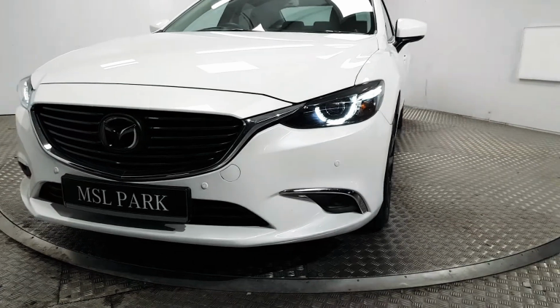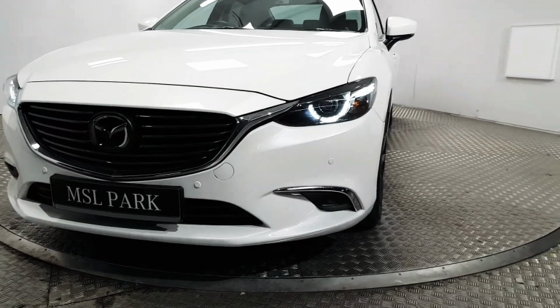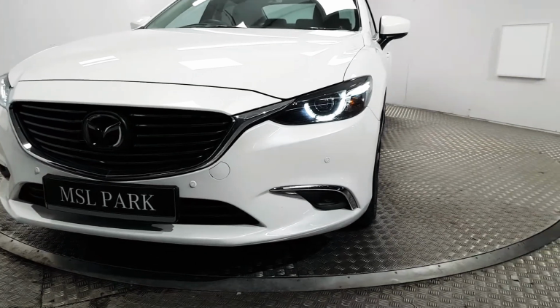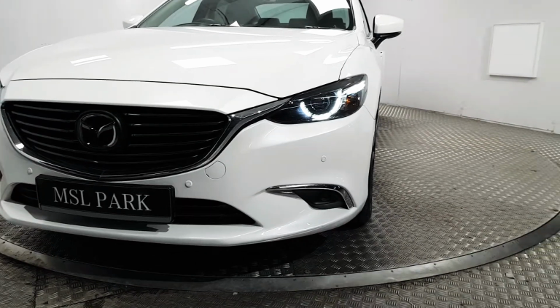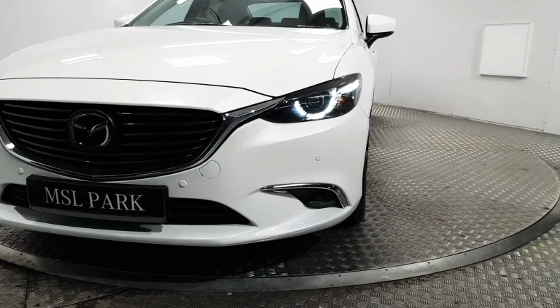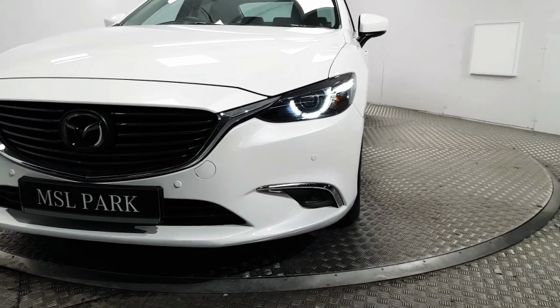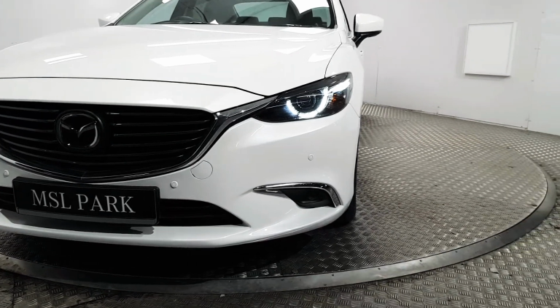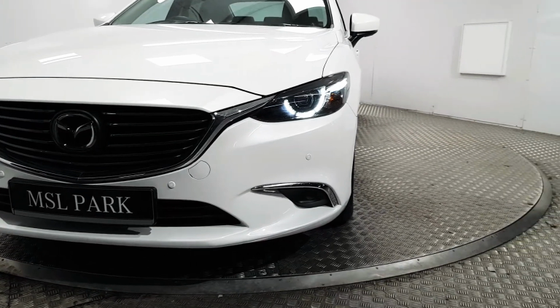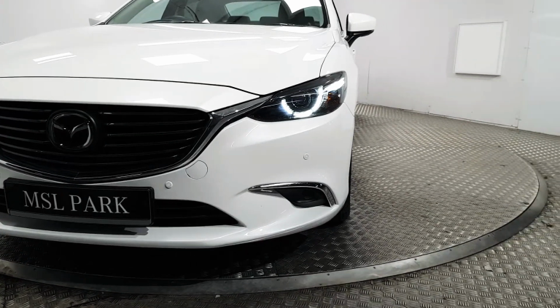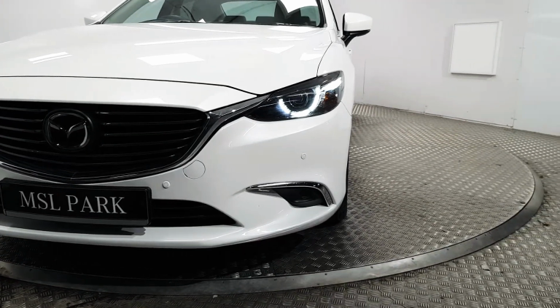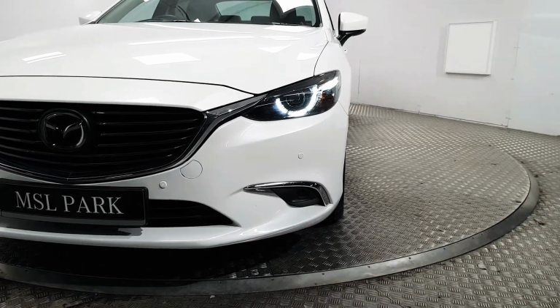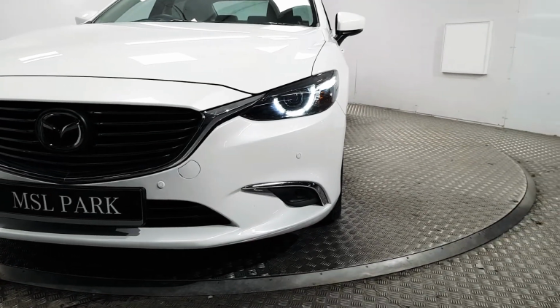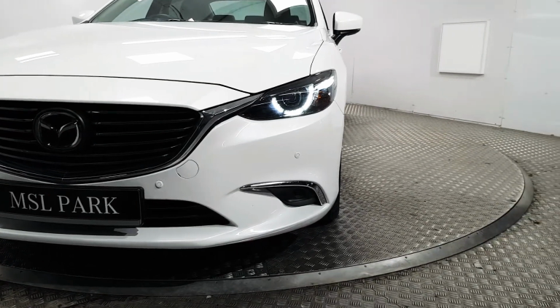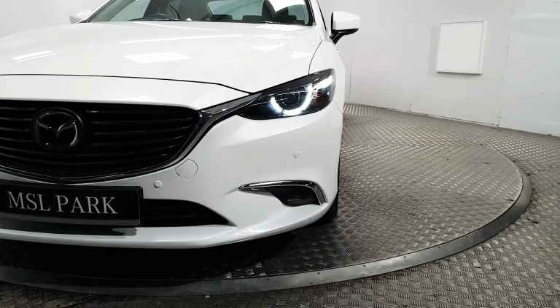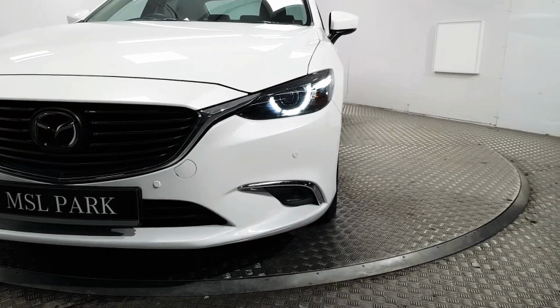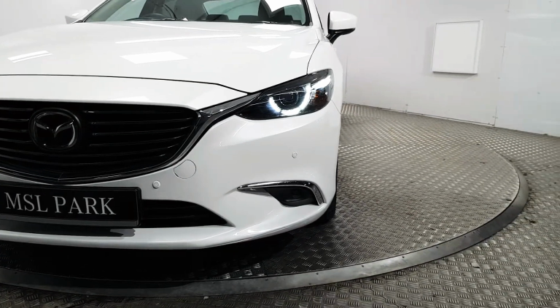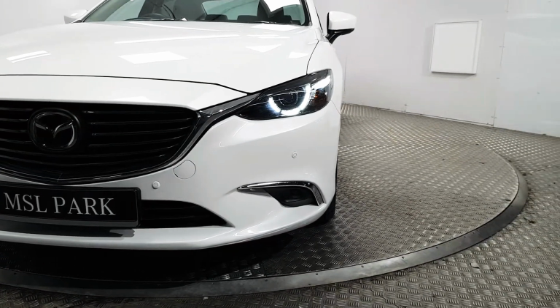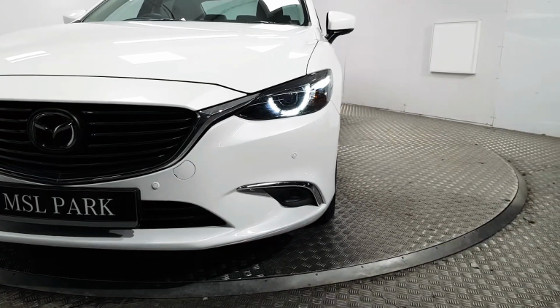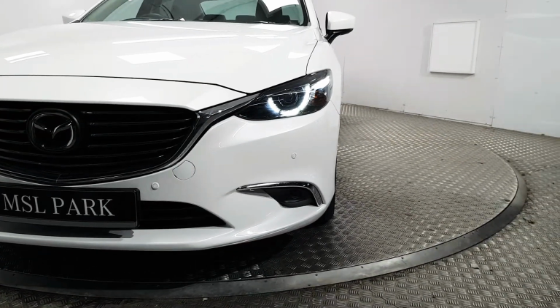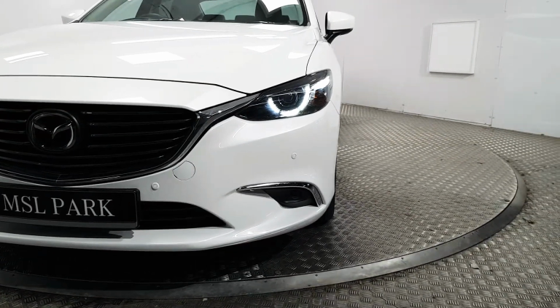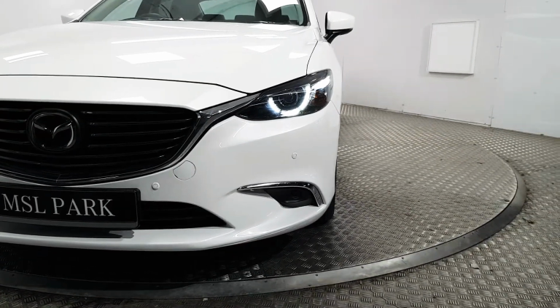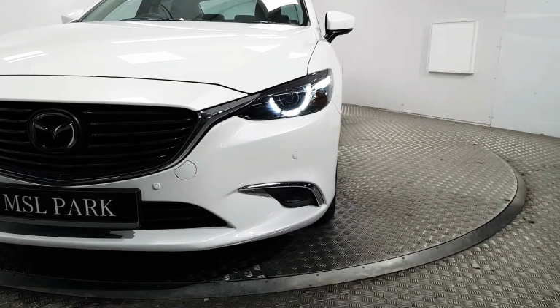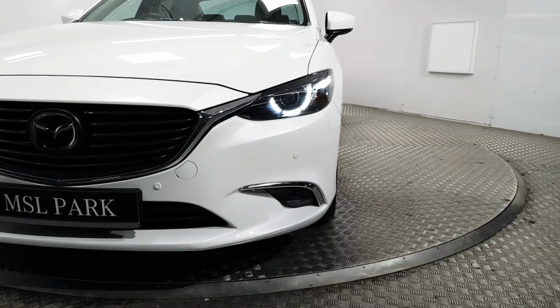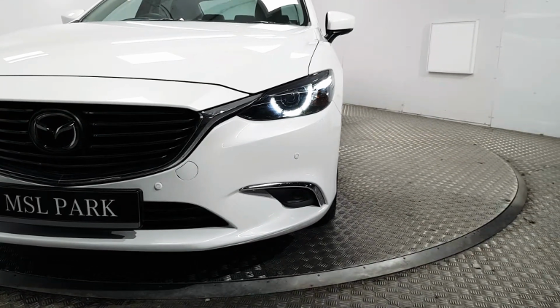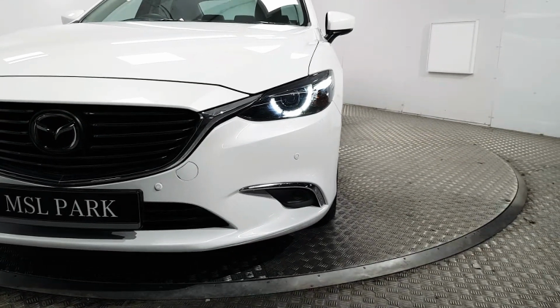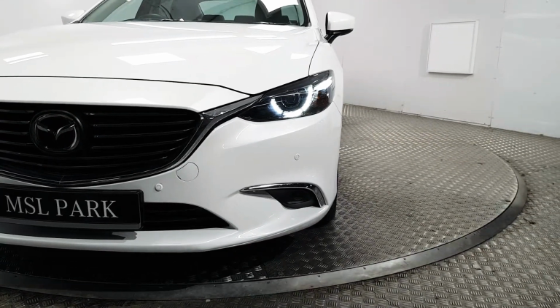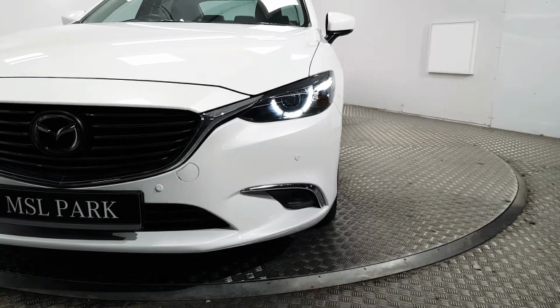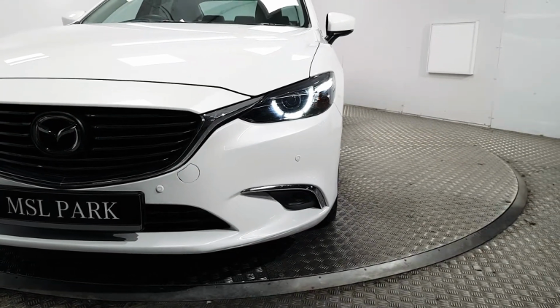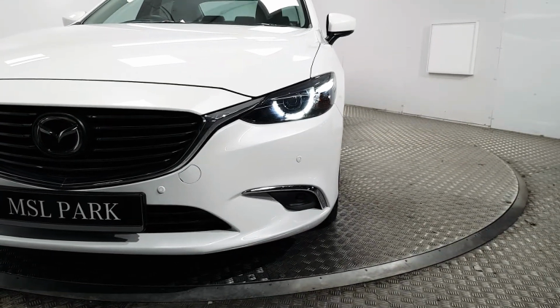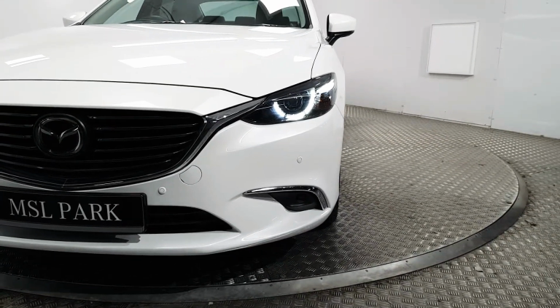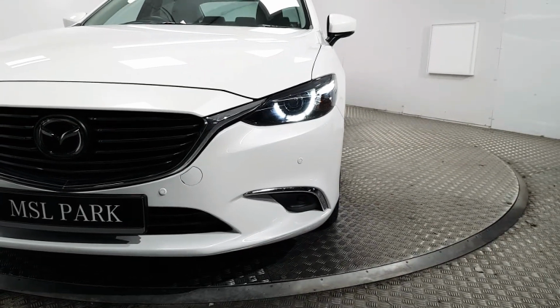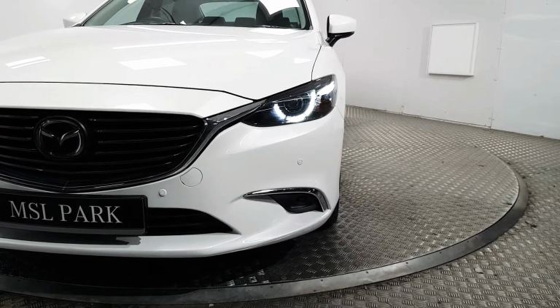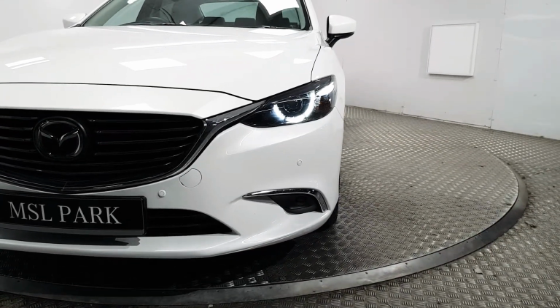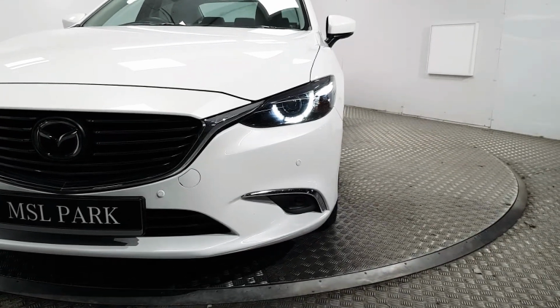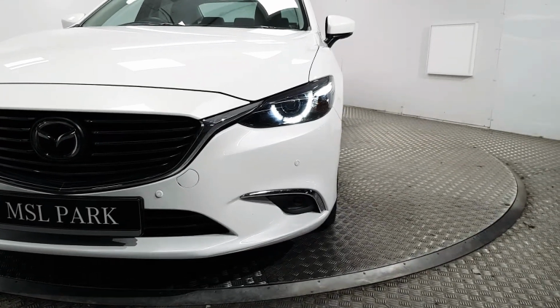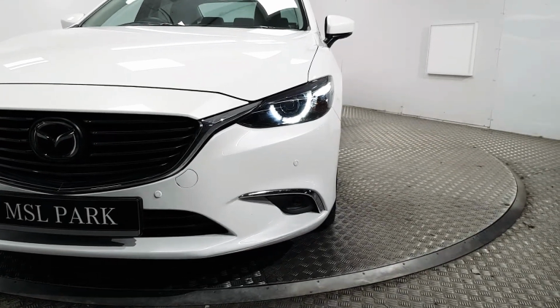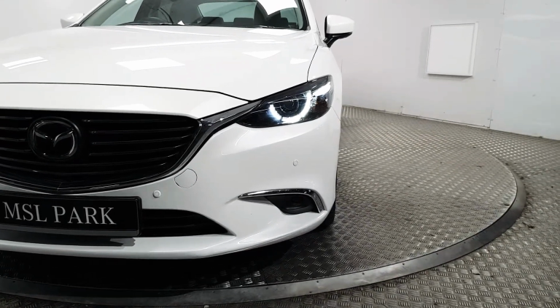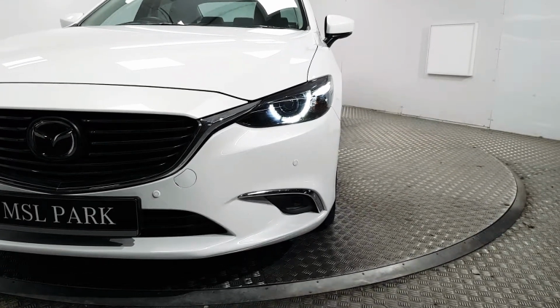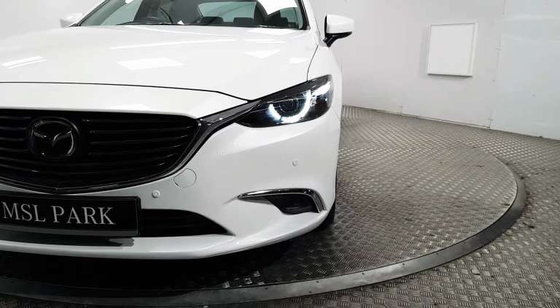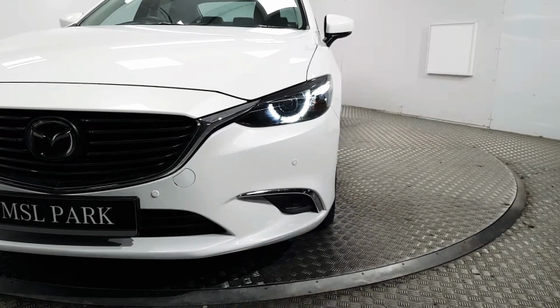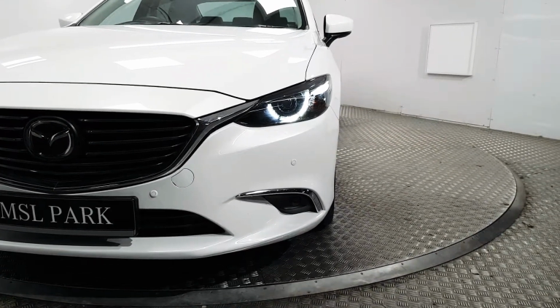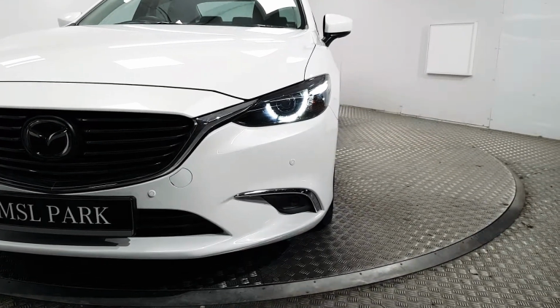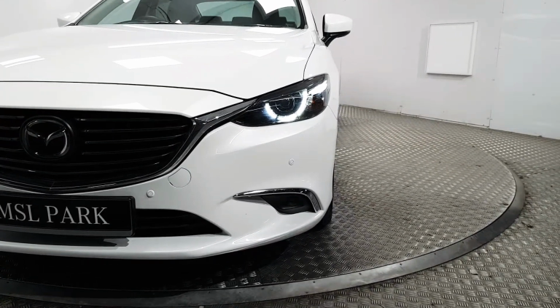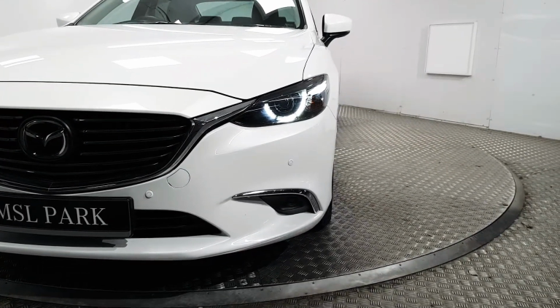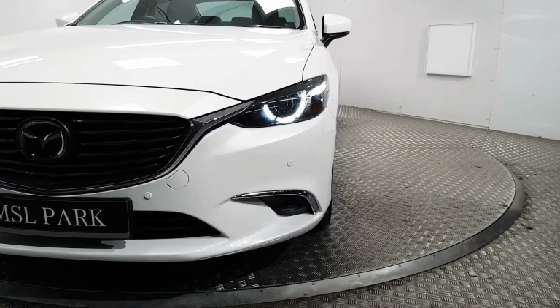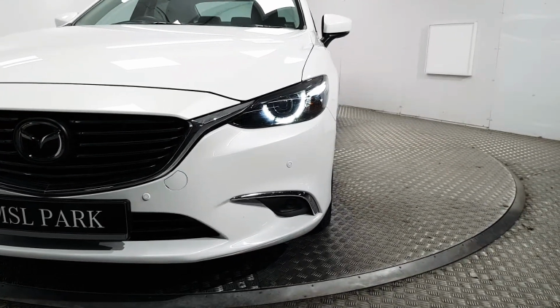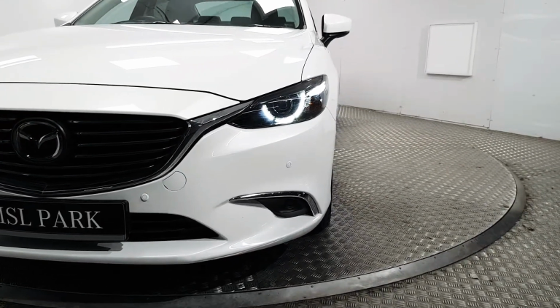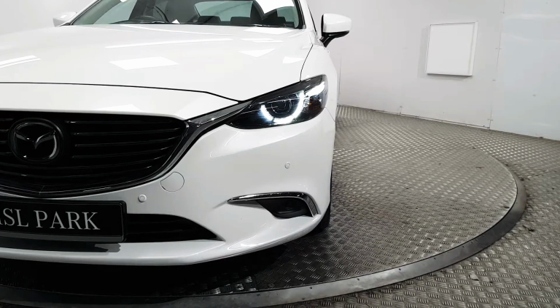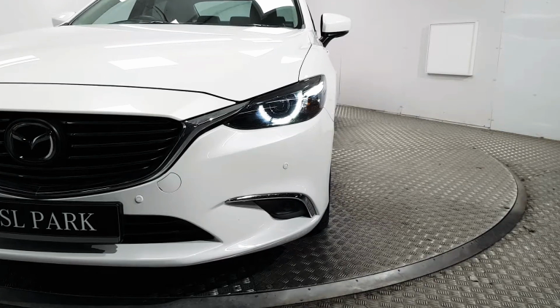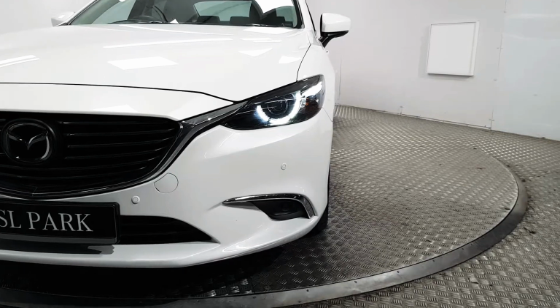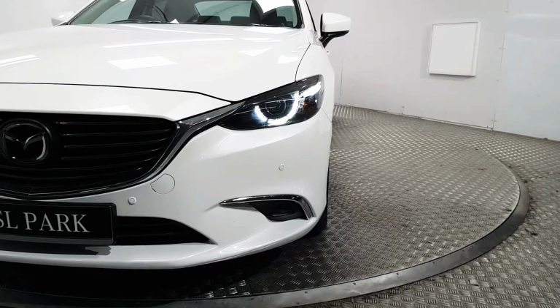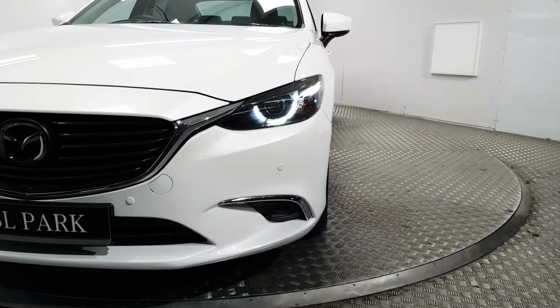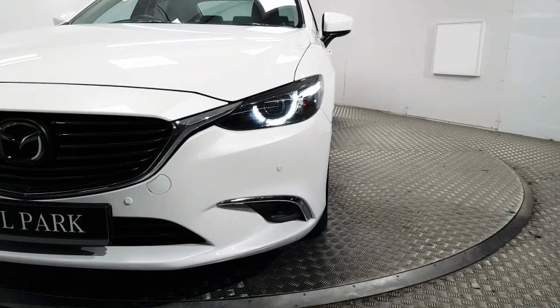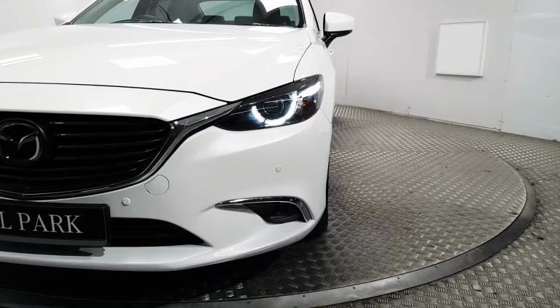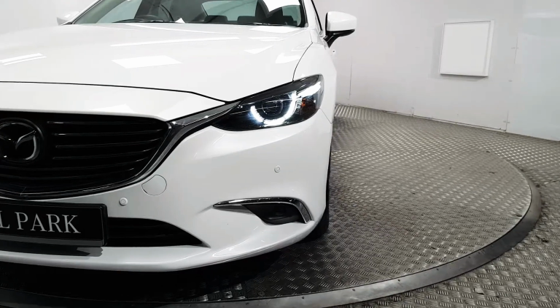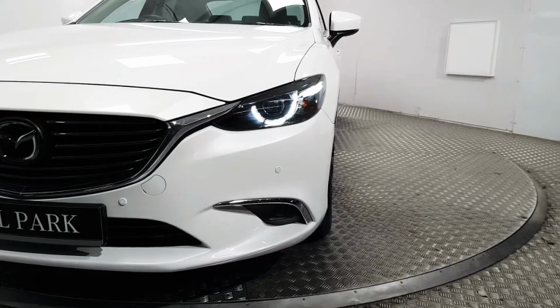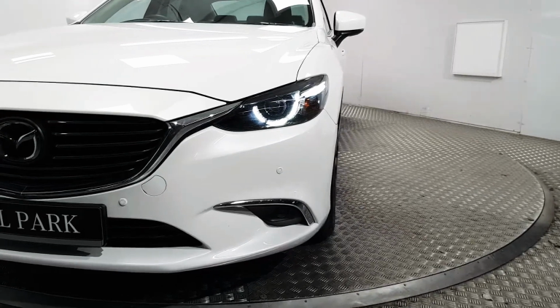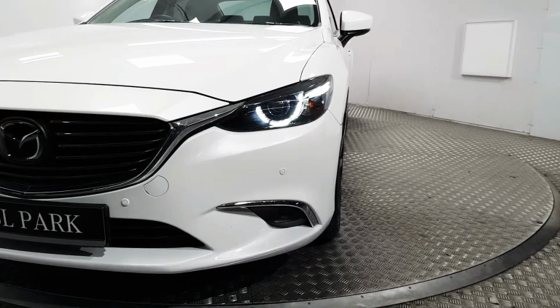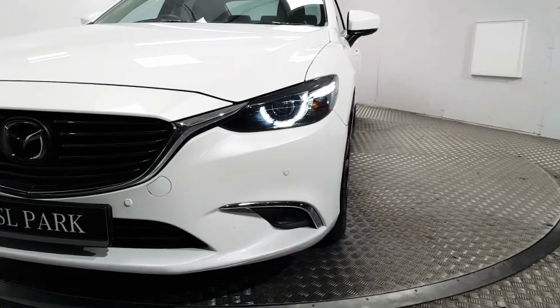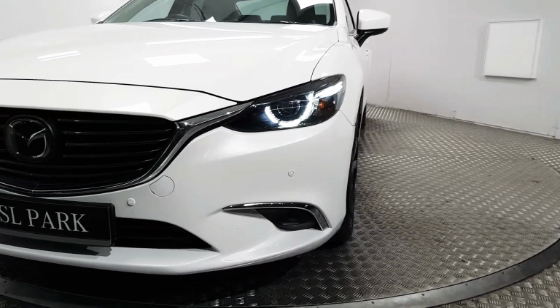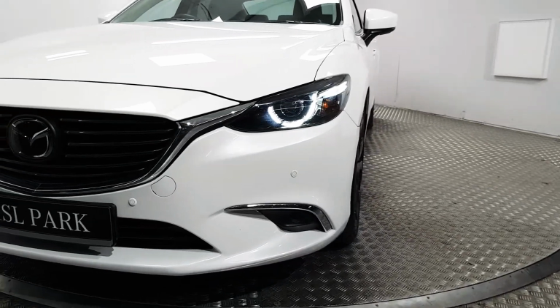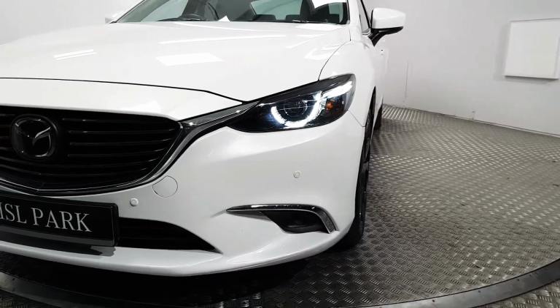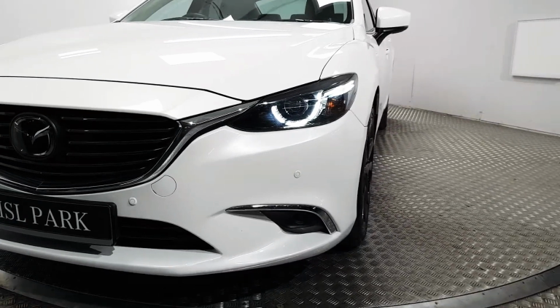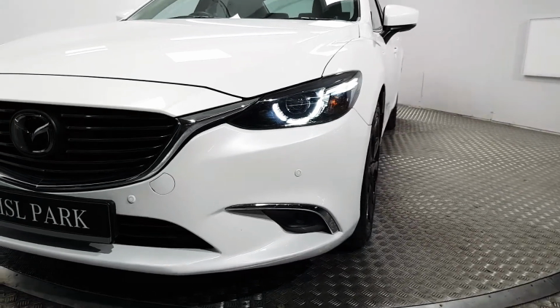At the front we have LED daytime running lights as well as Xenon headlights. We also have front parking sensors.